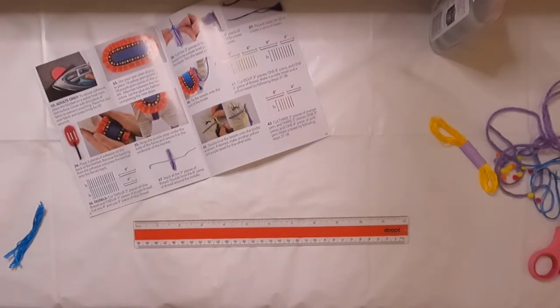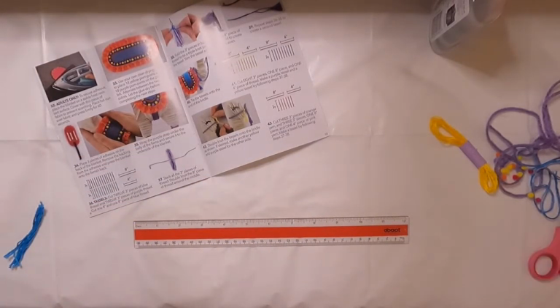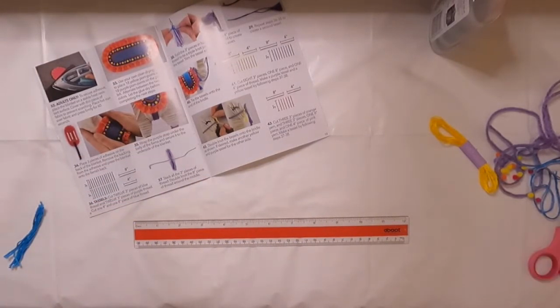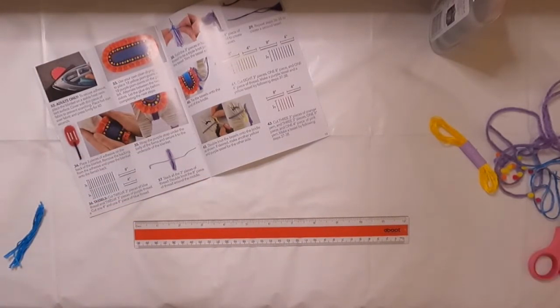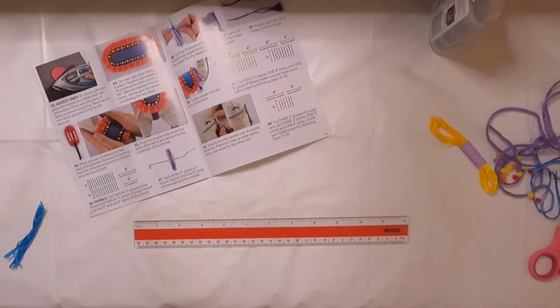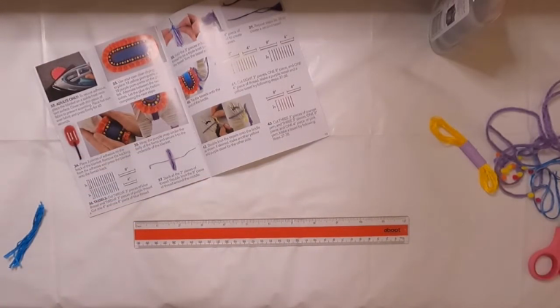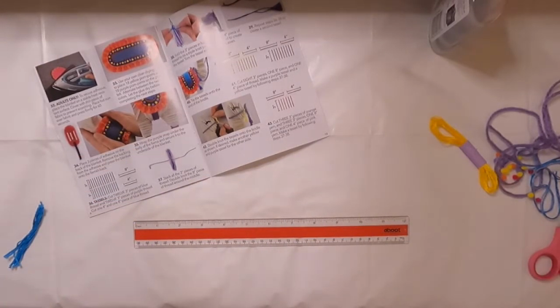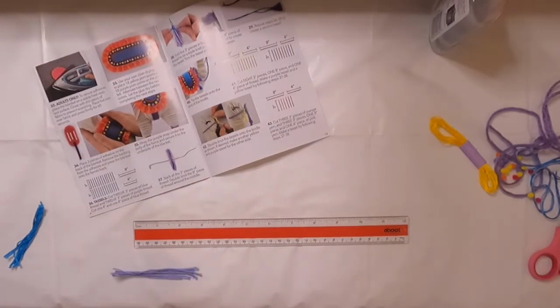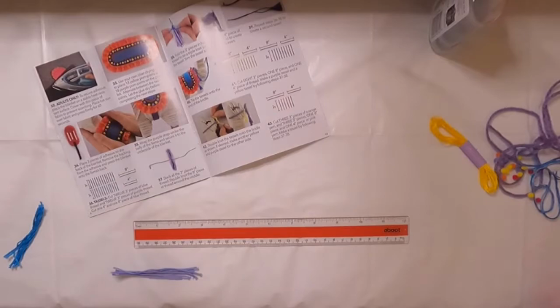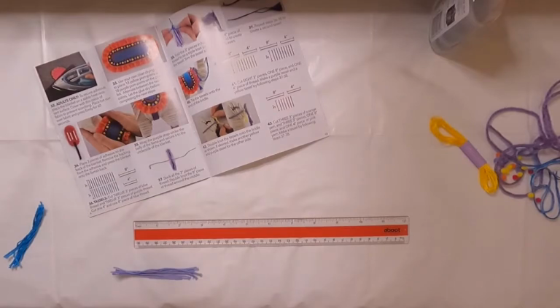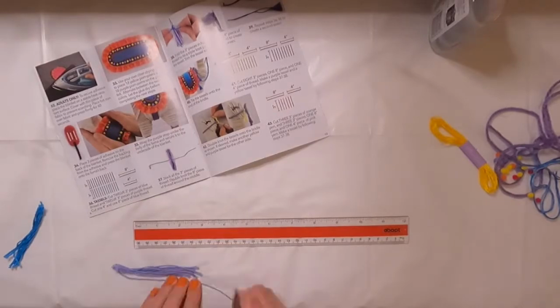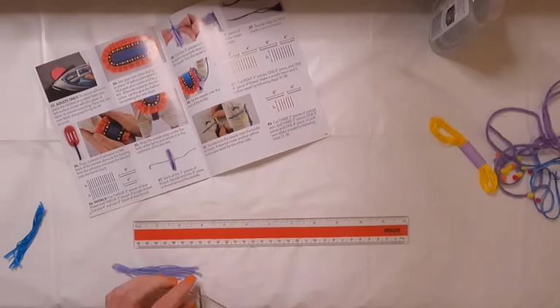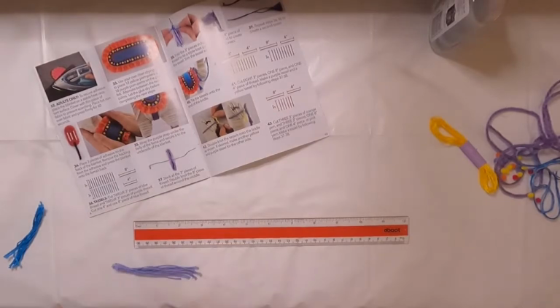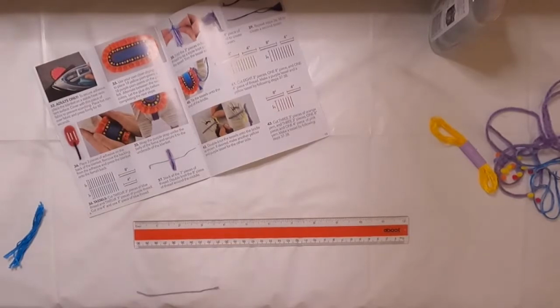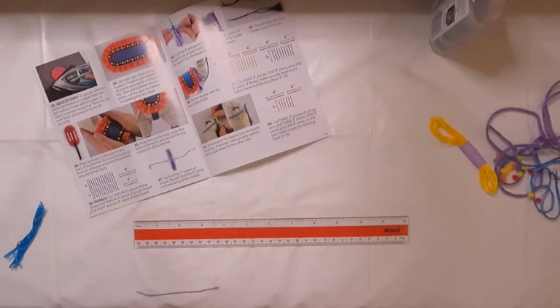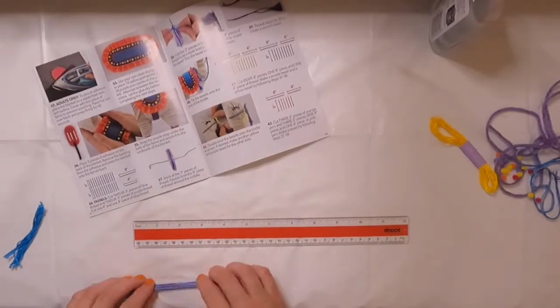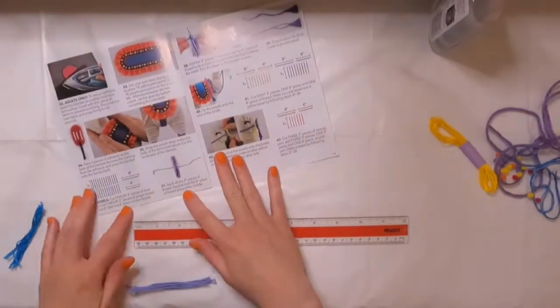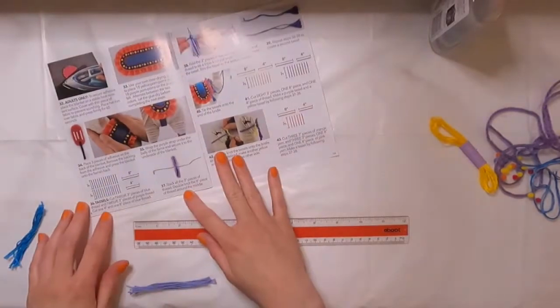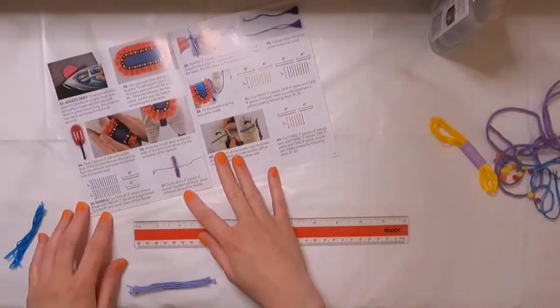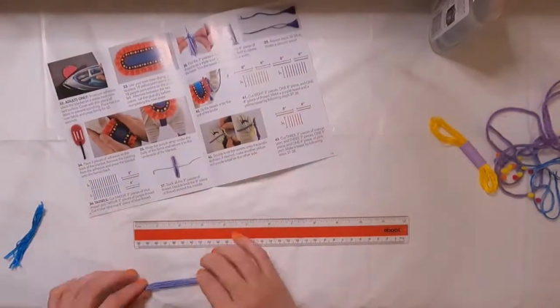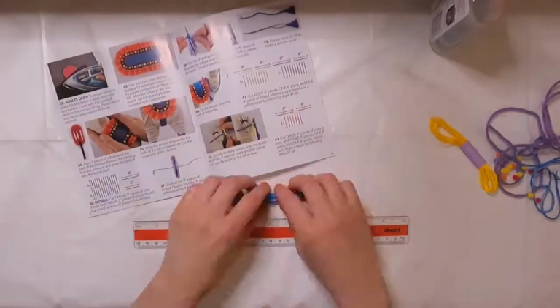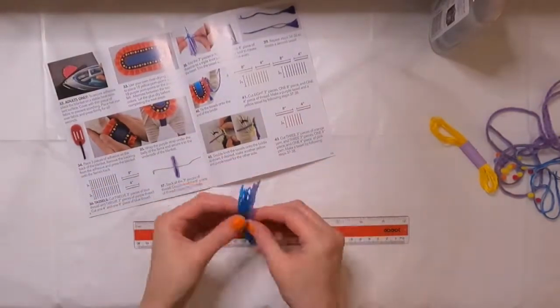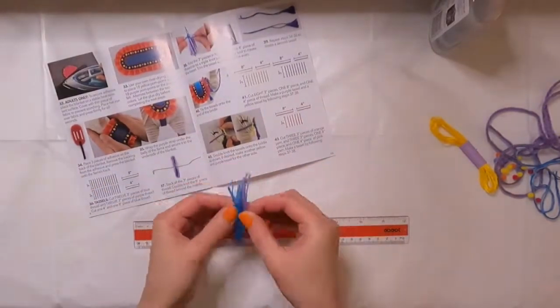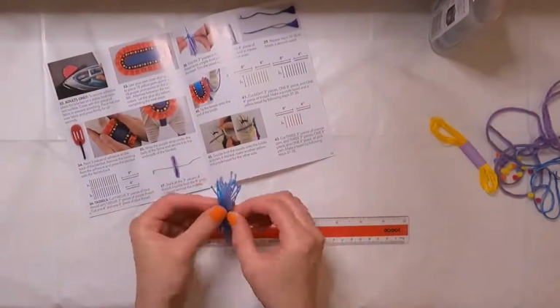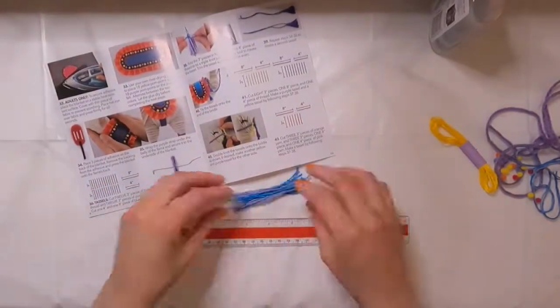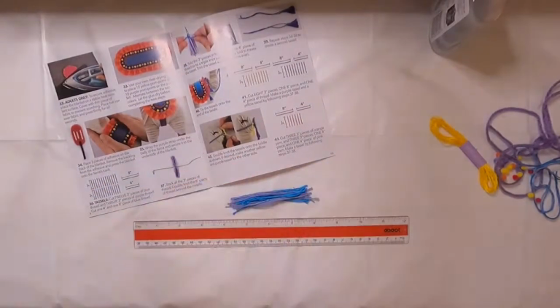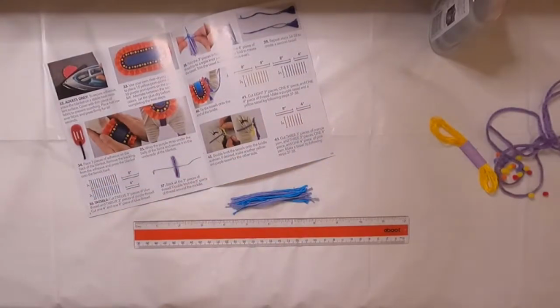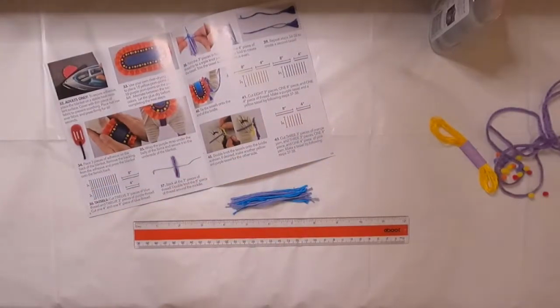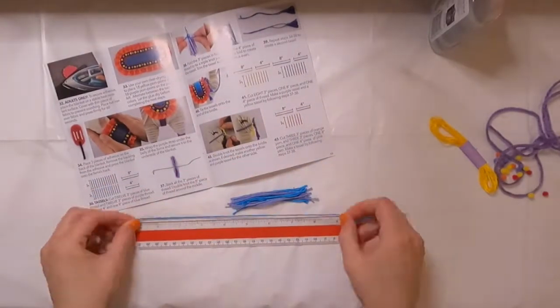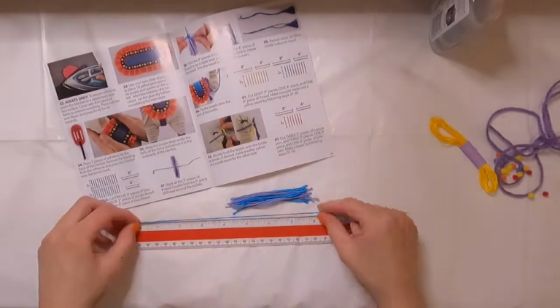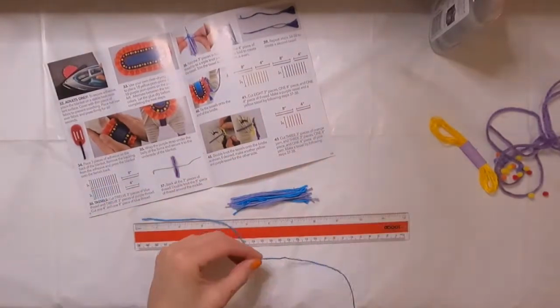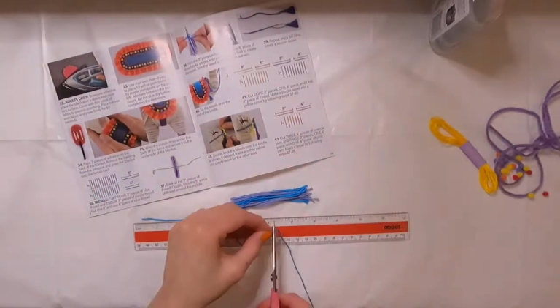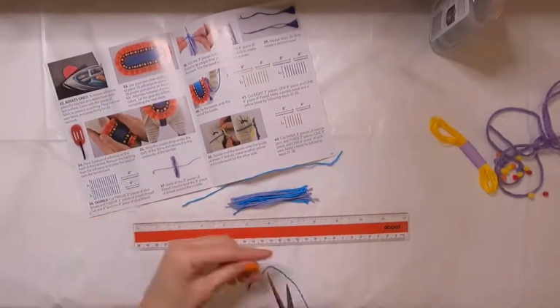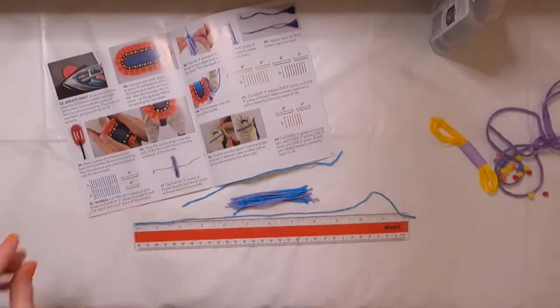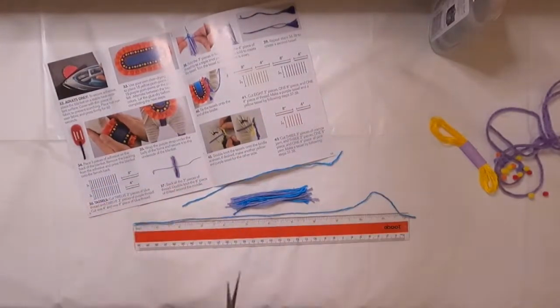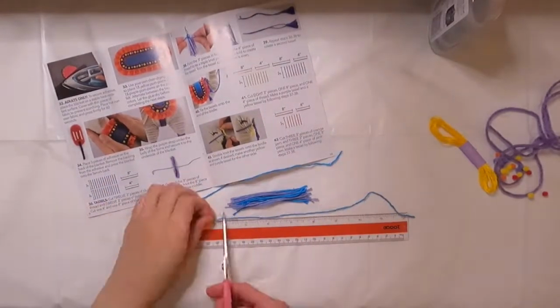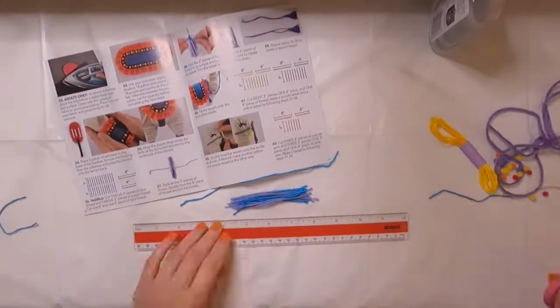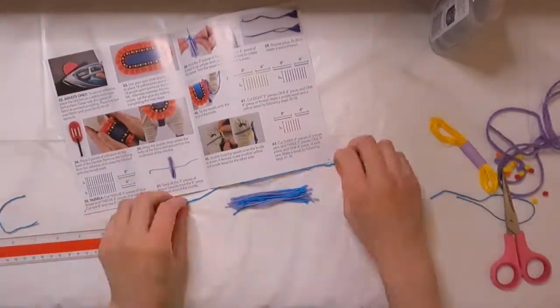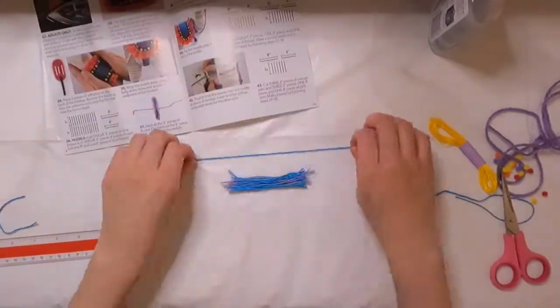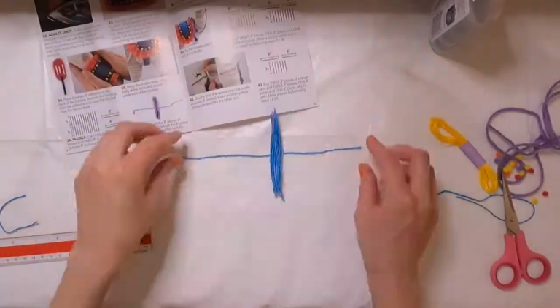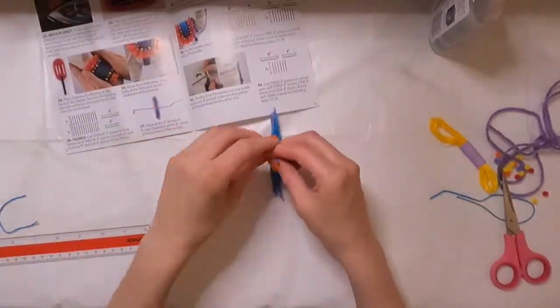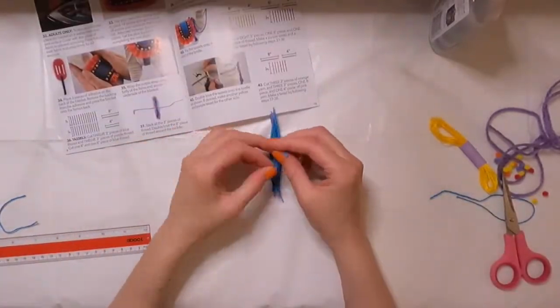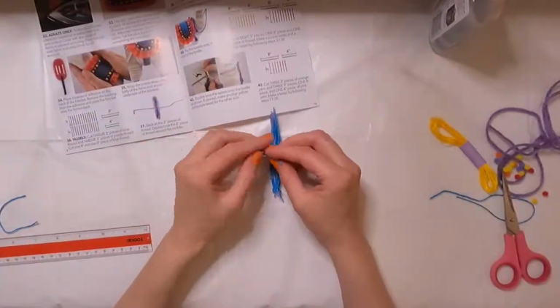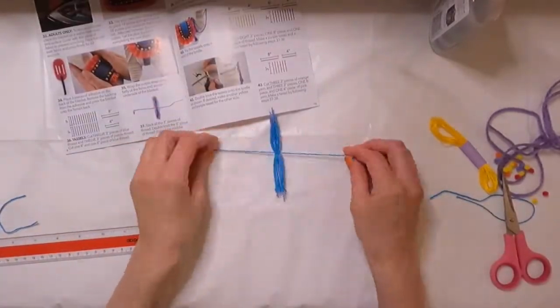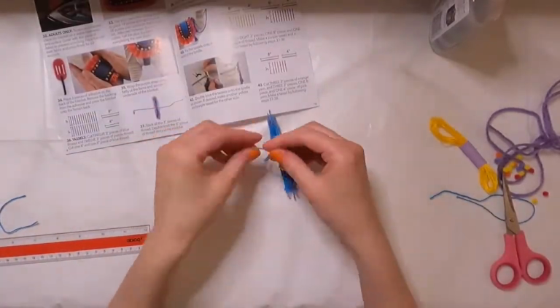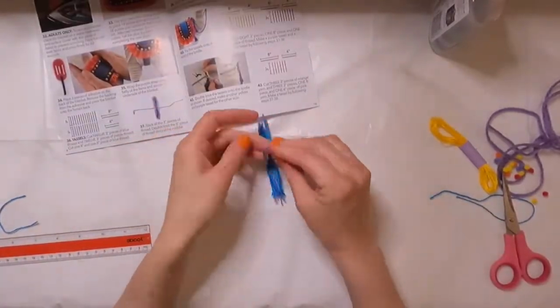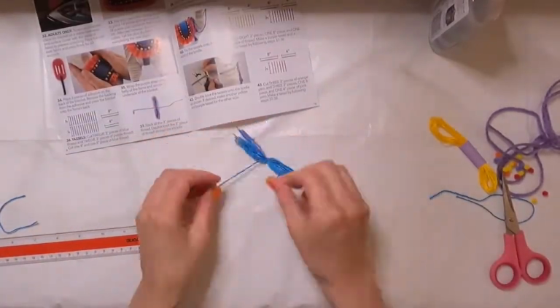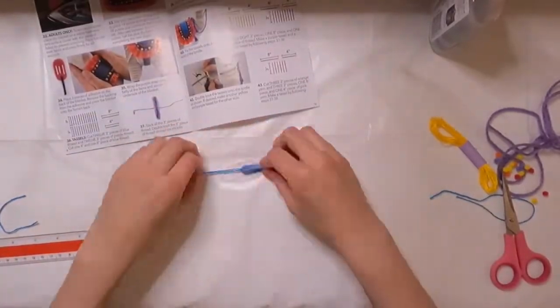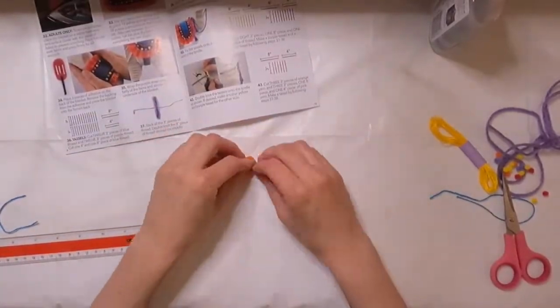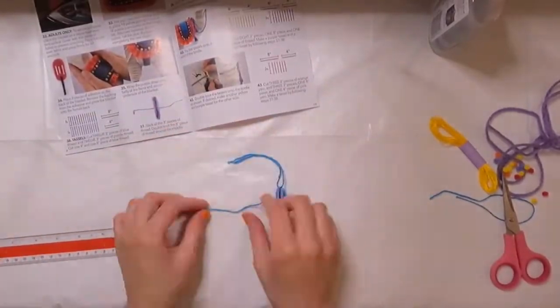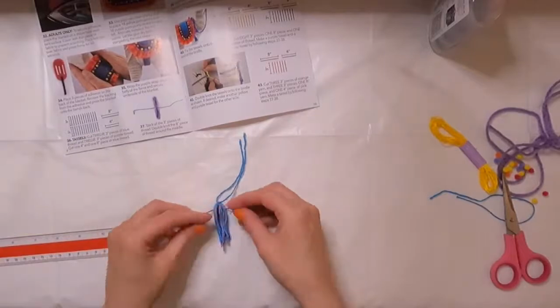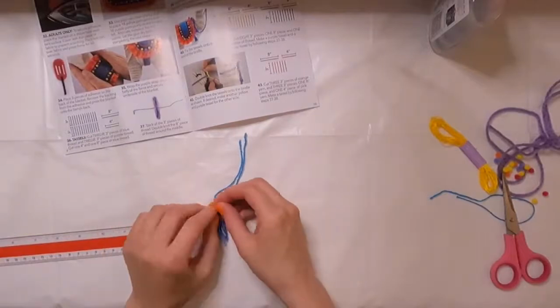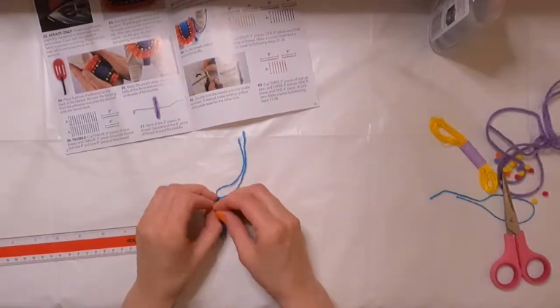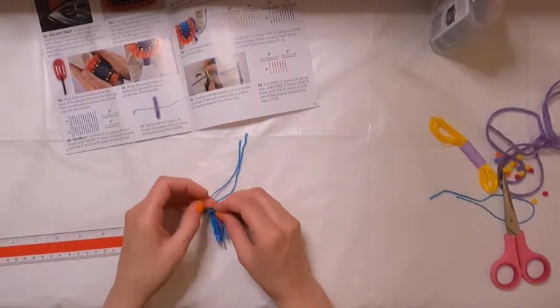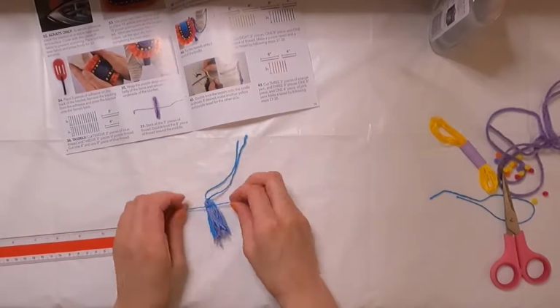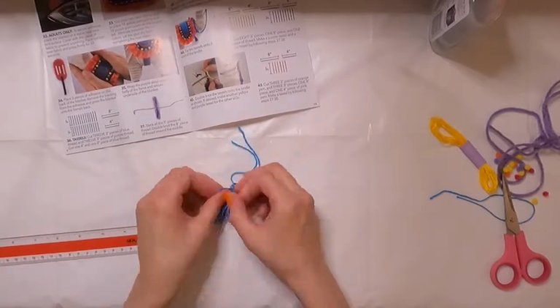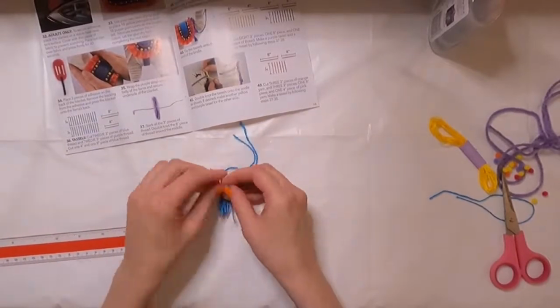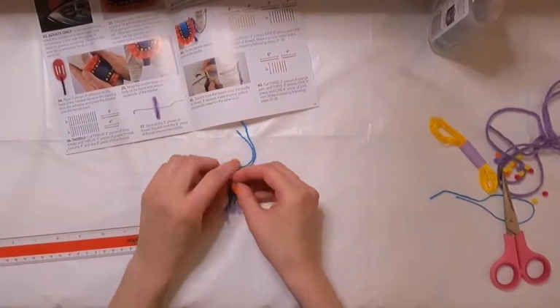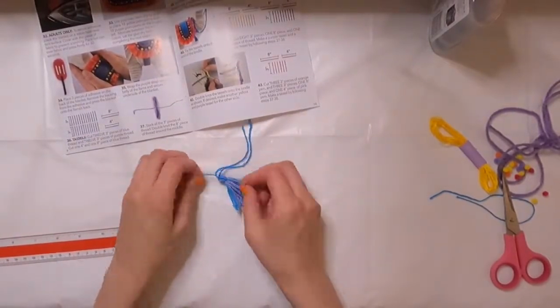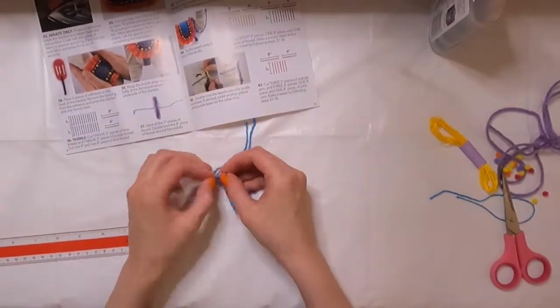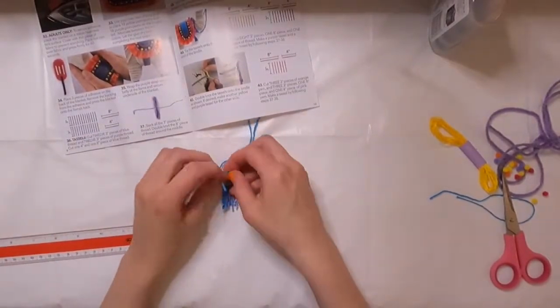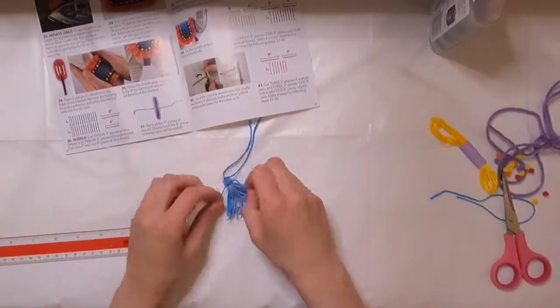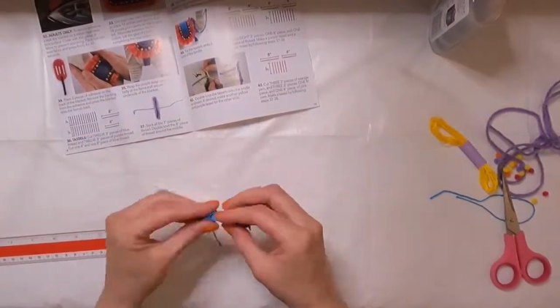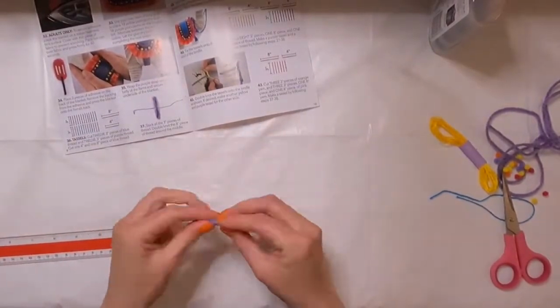Overall, I really liked how this came together. There were a couple of things I was a little on the fence about, but ultimately this was a nice craft kit.